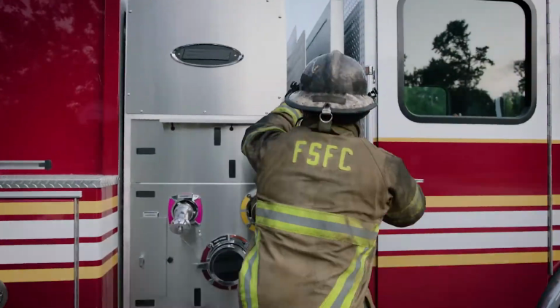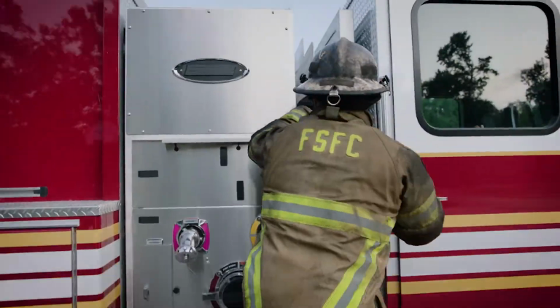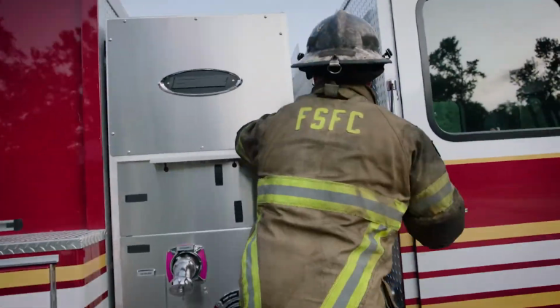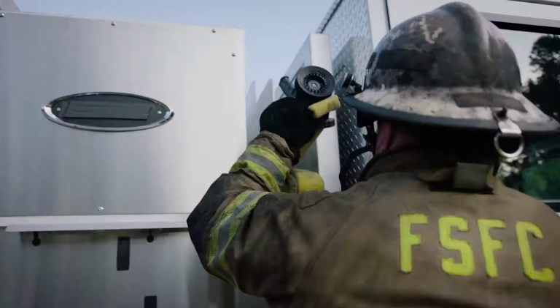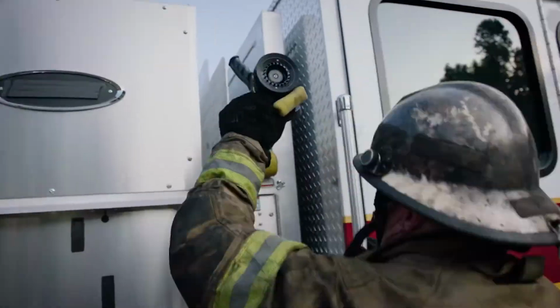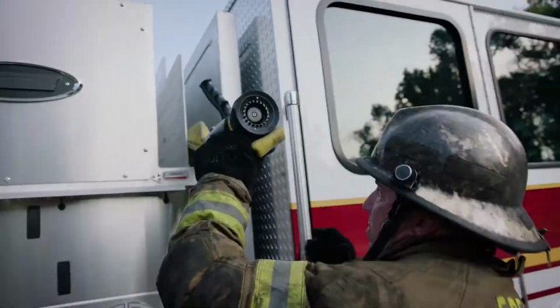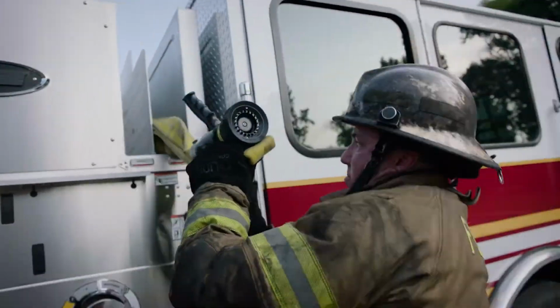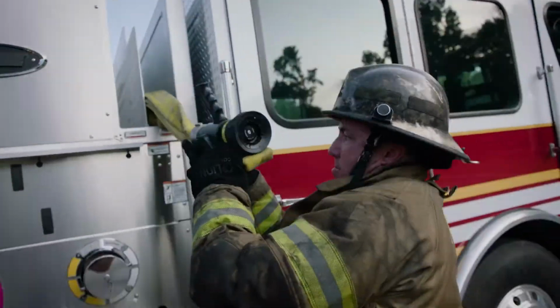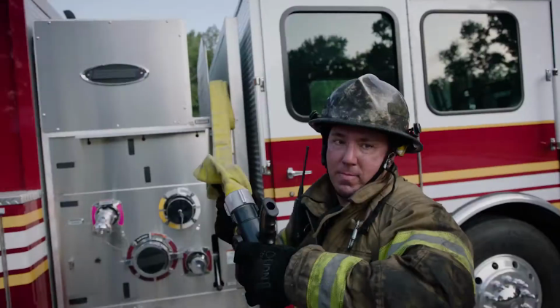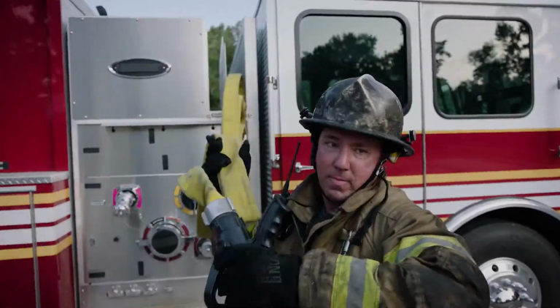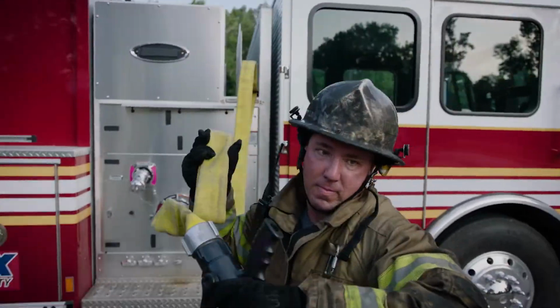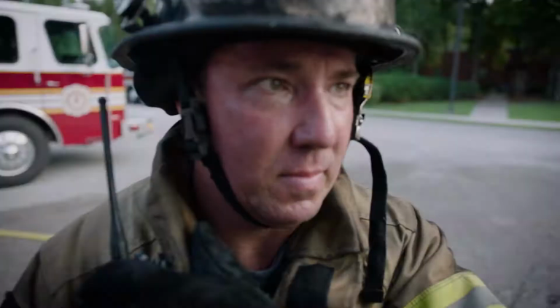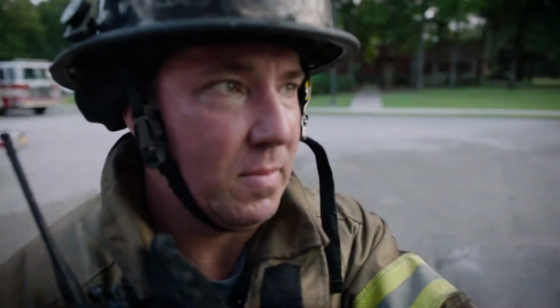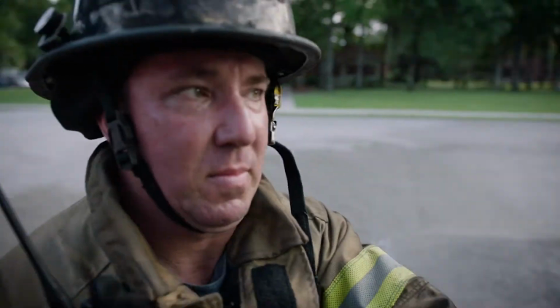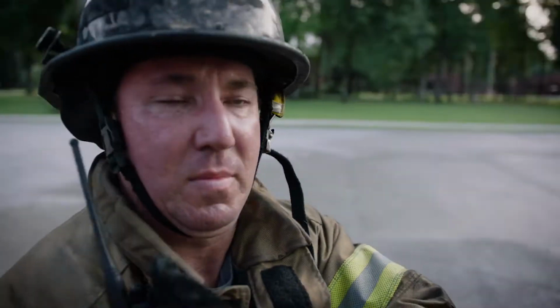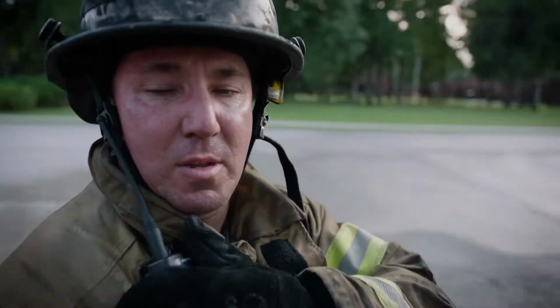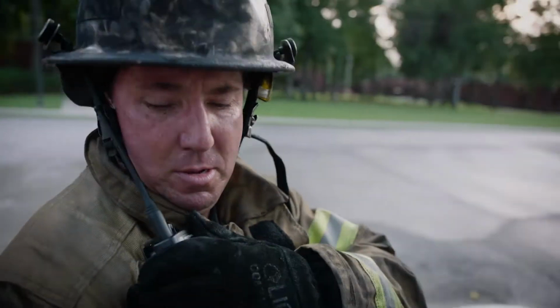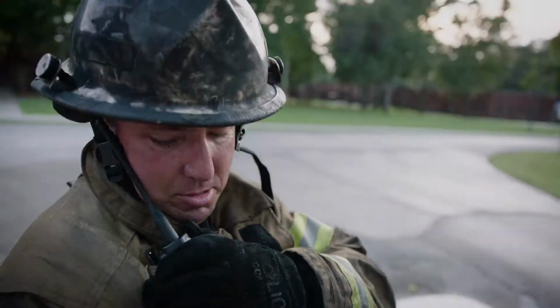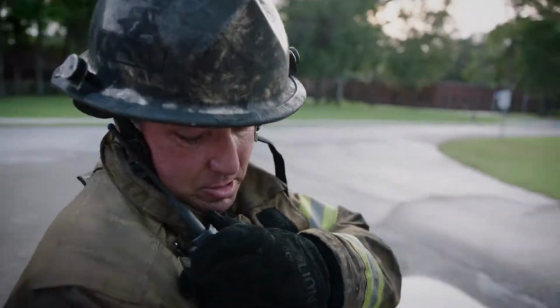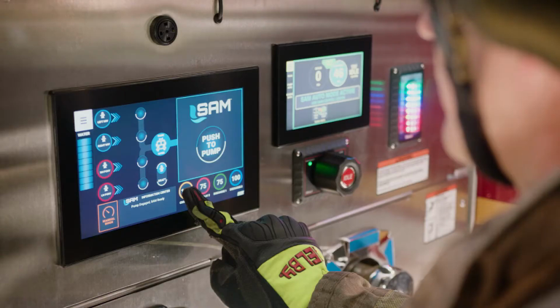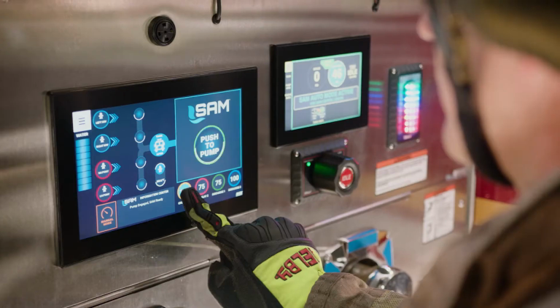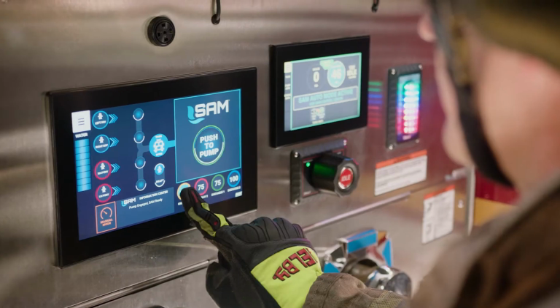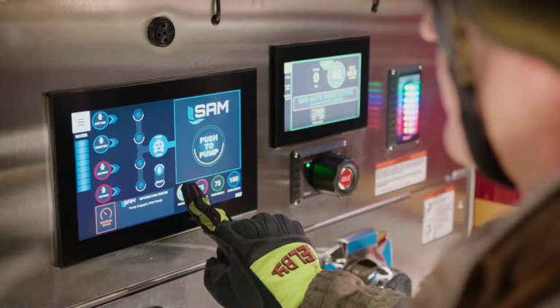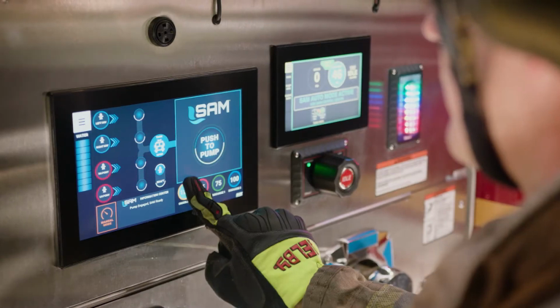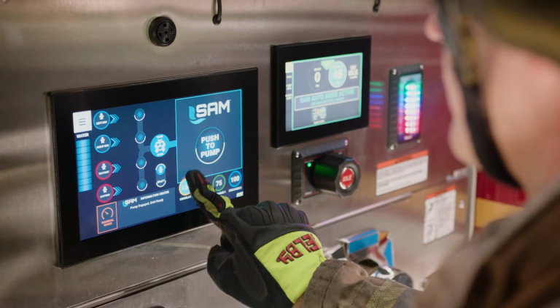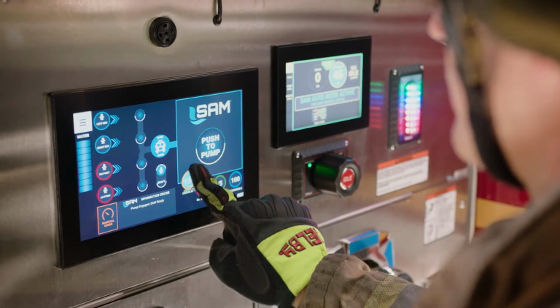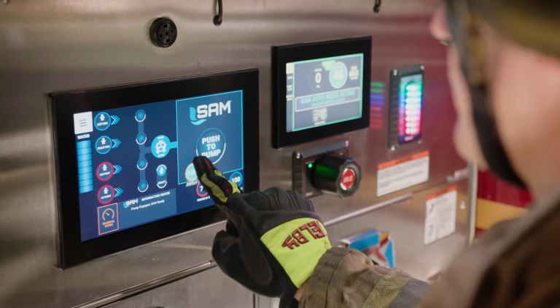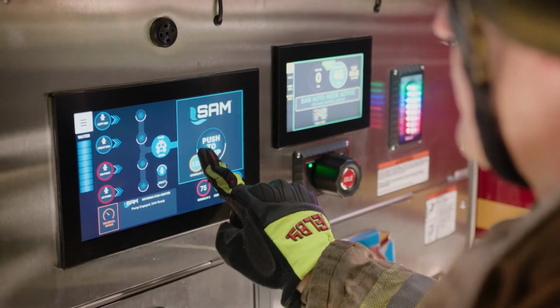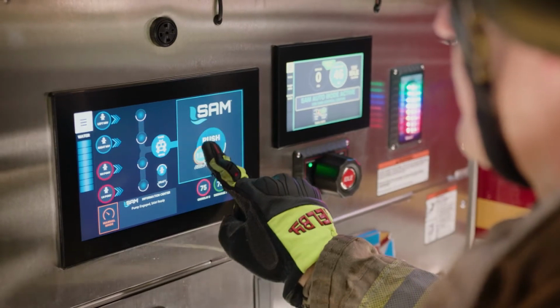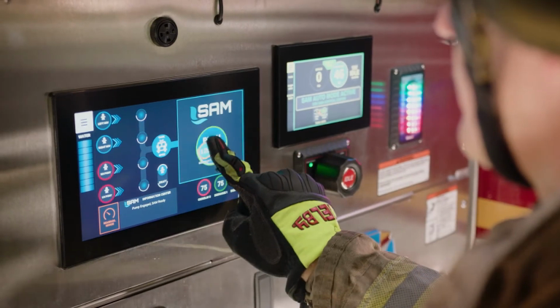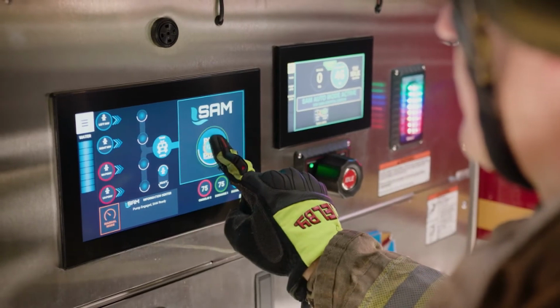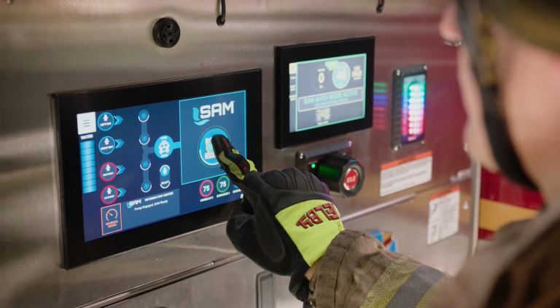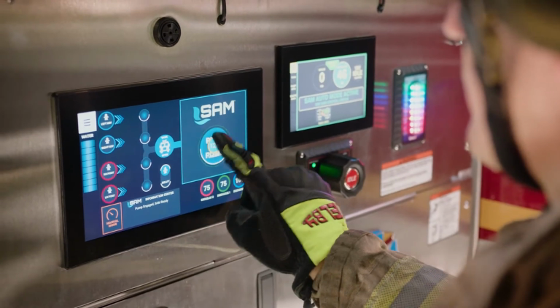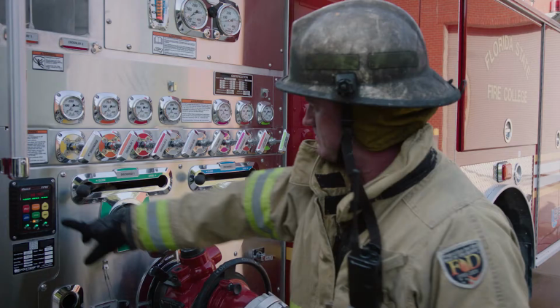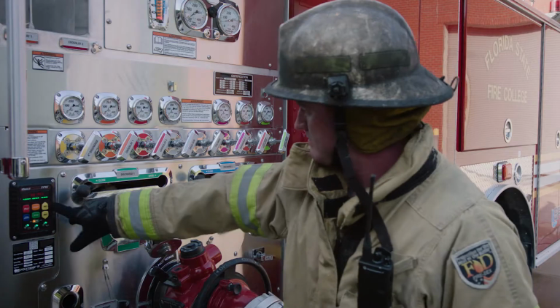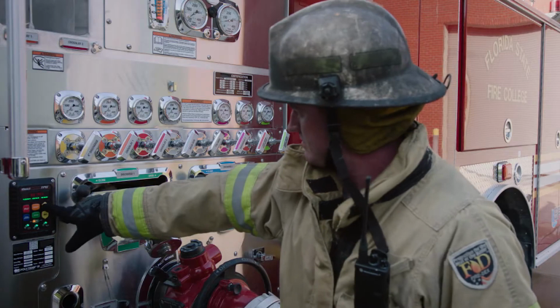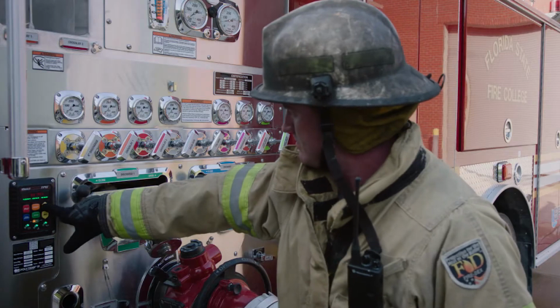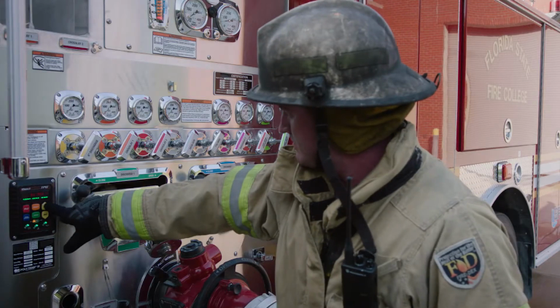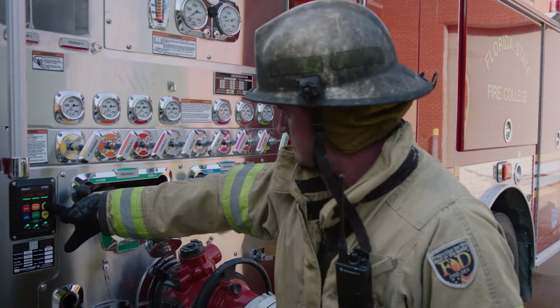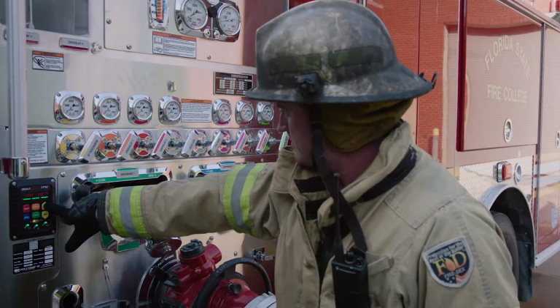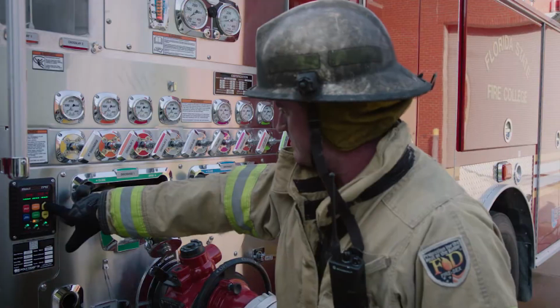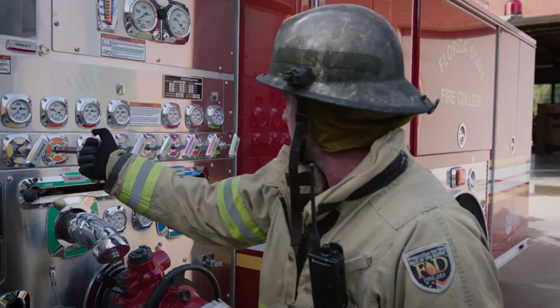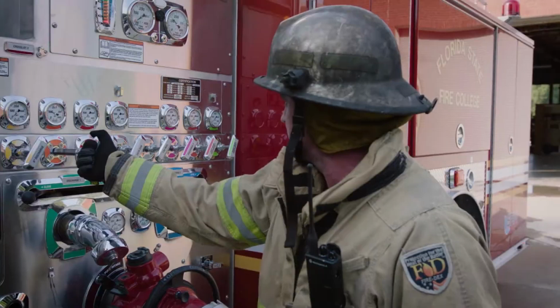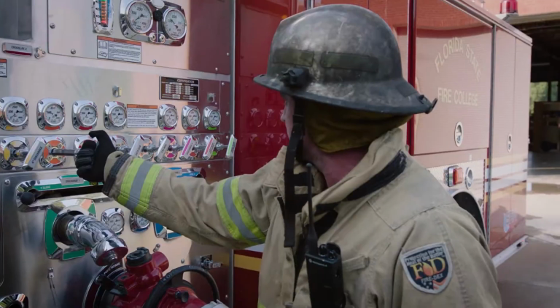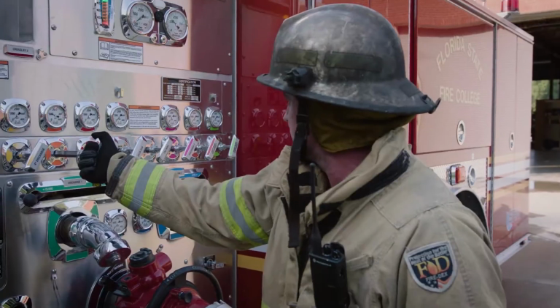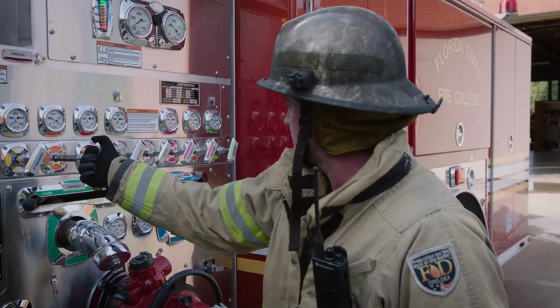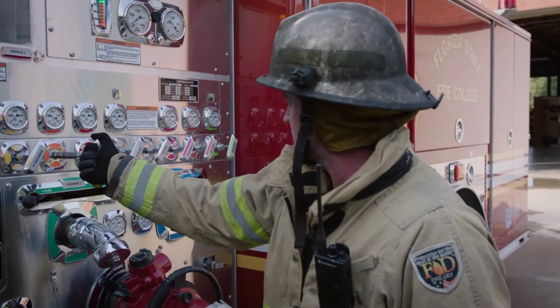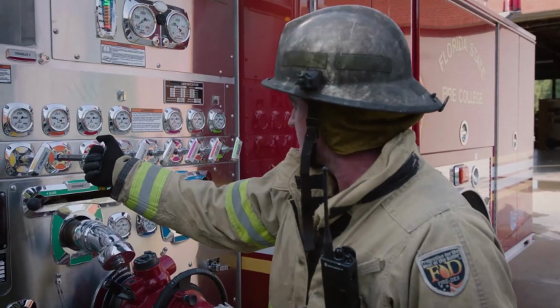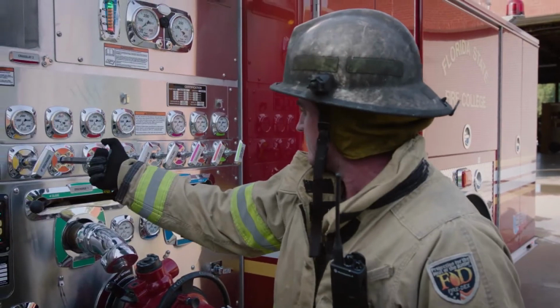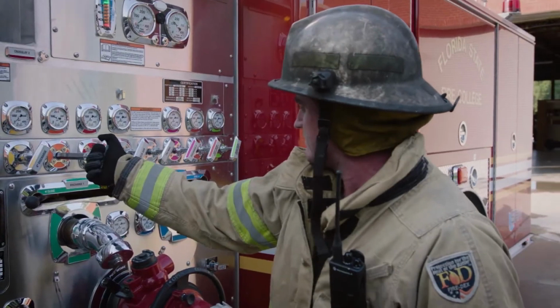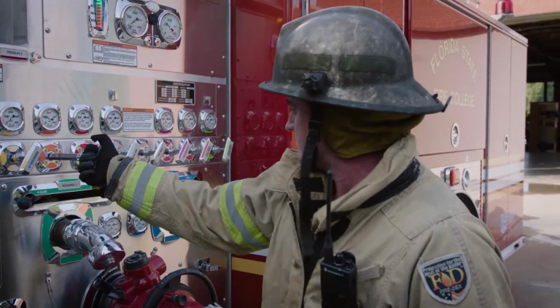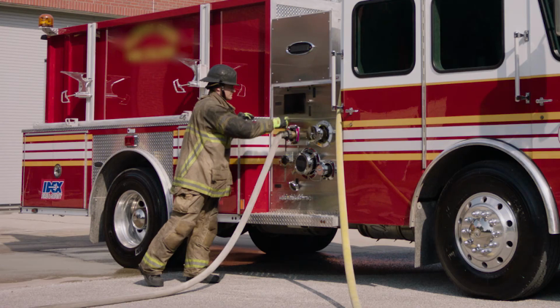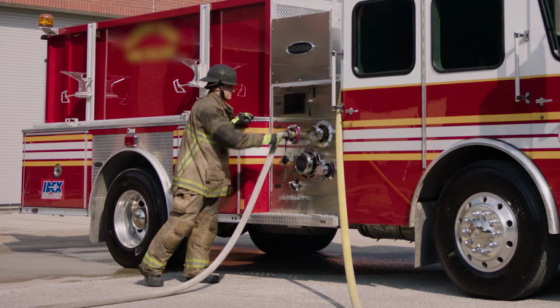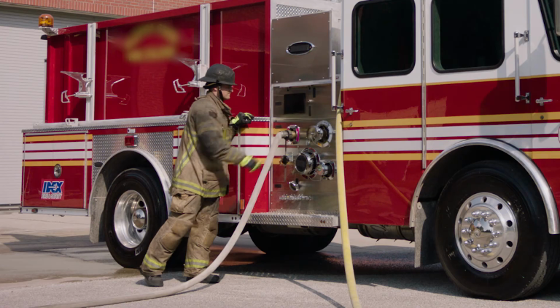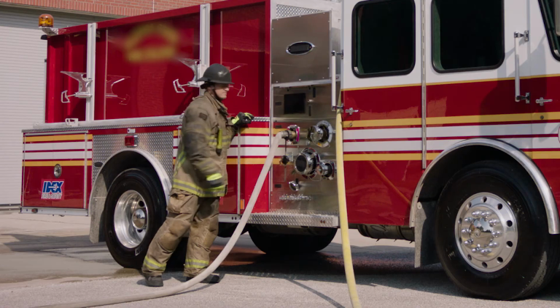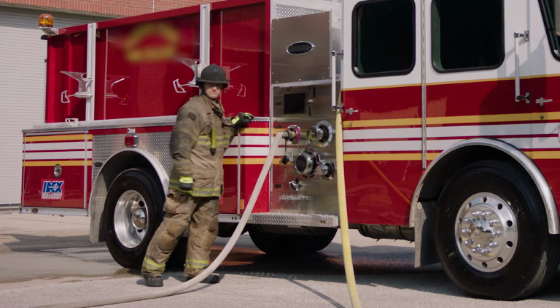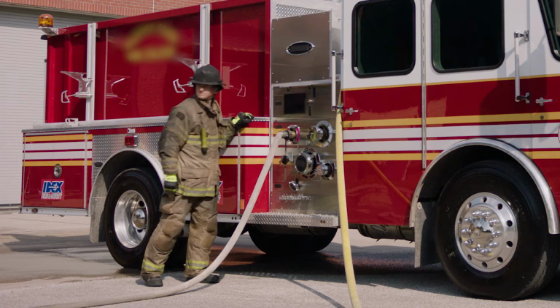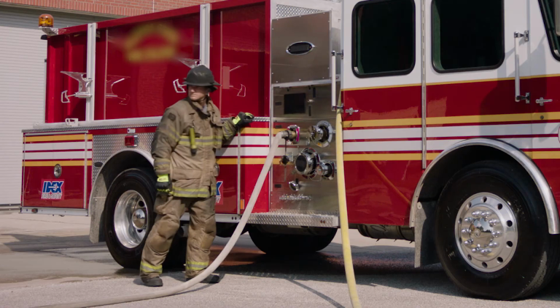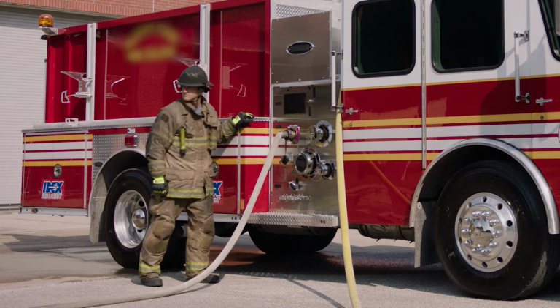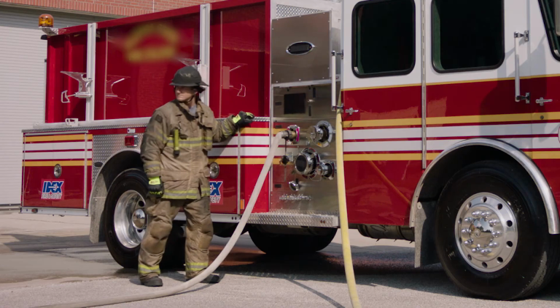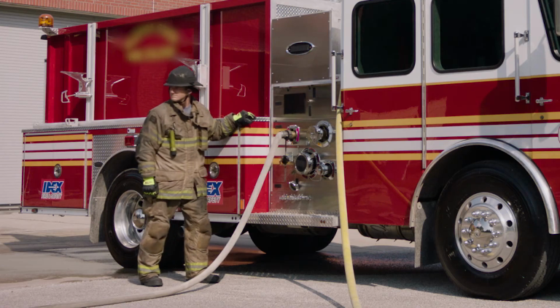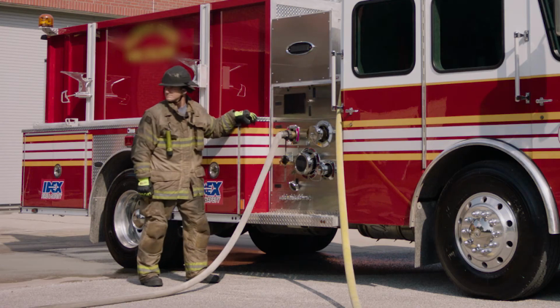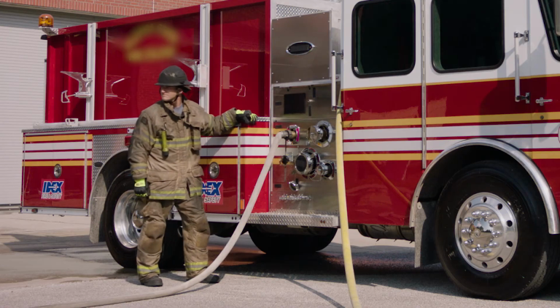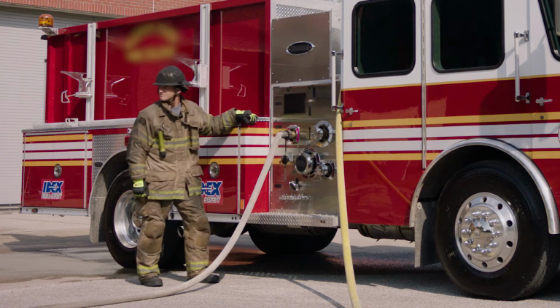When every second counts, see how SAM reduces steps compared to traditional pump operations and frees up the operator to focus on the fire ground.